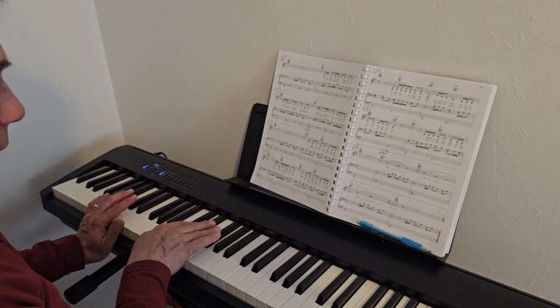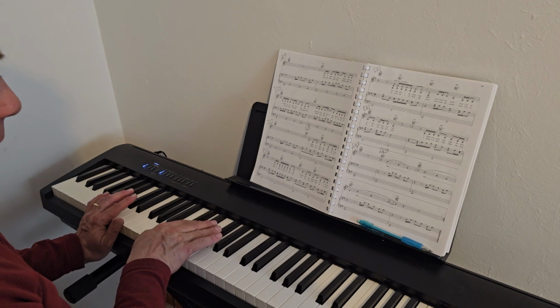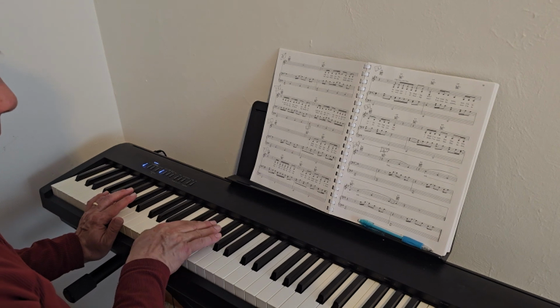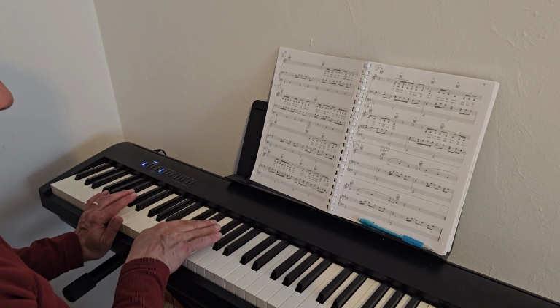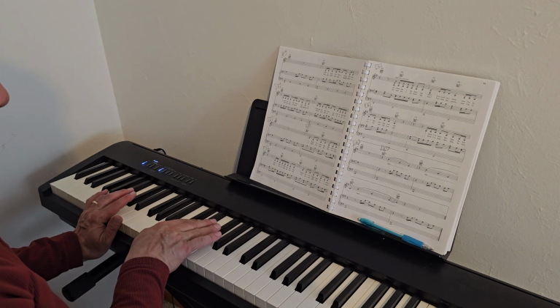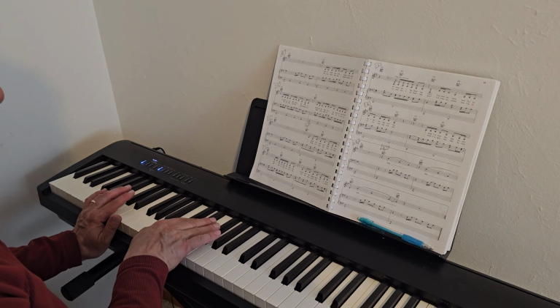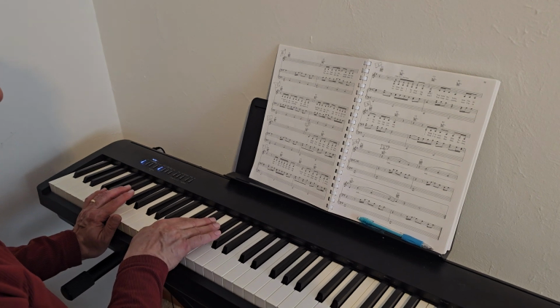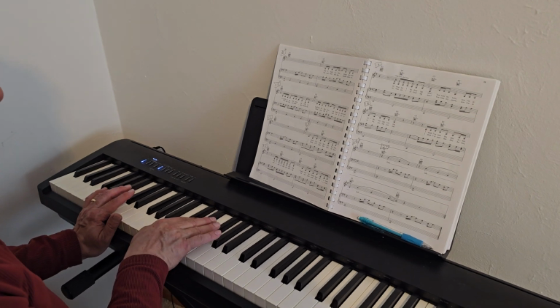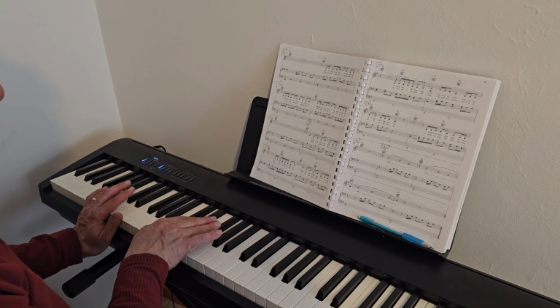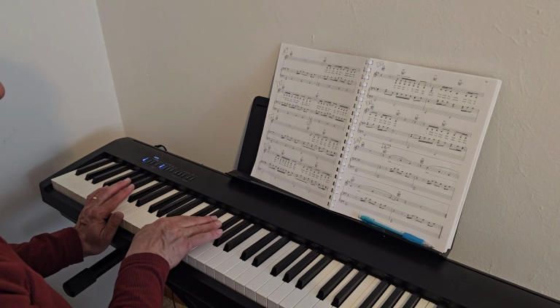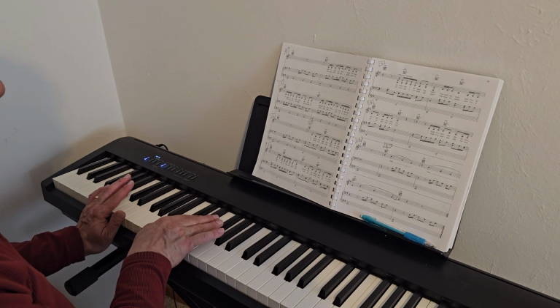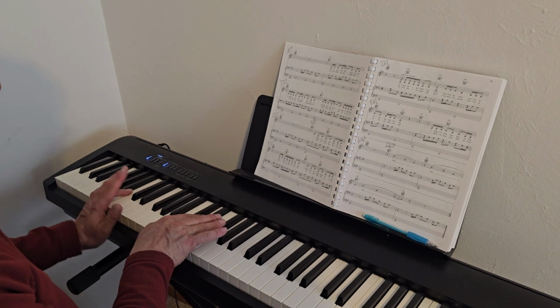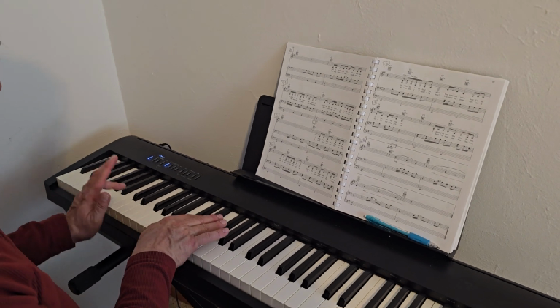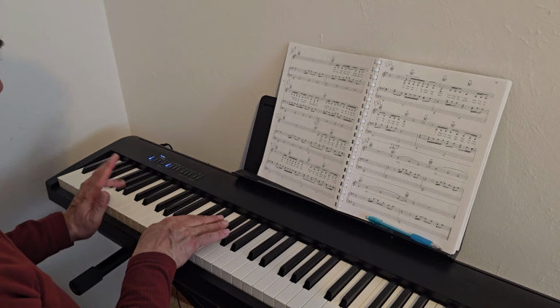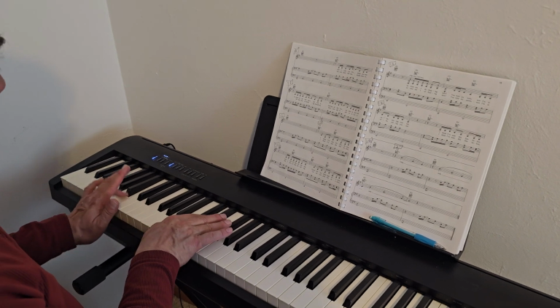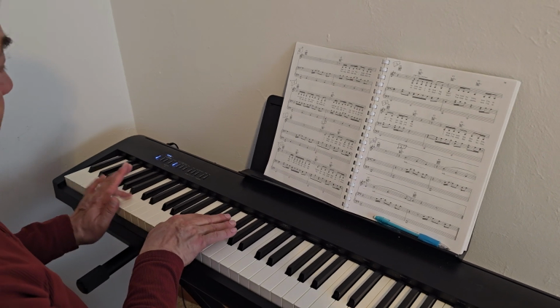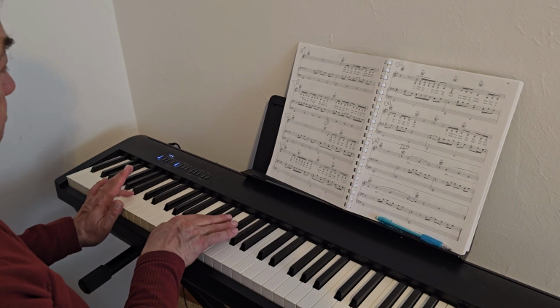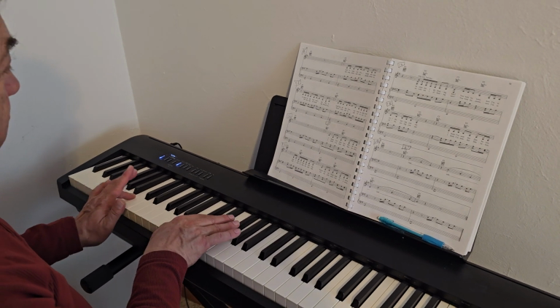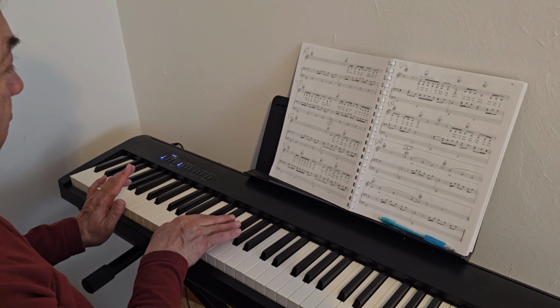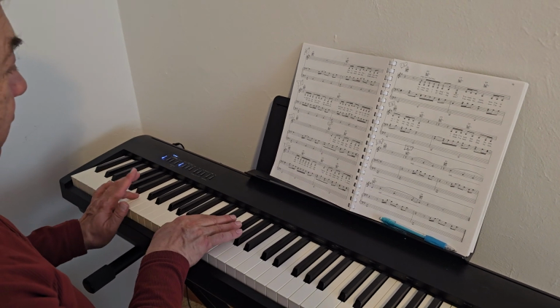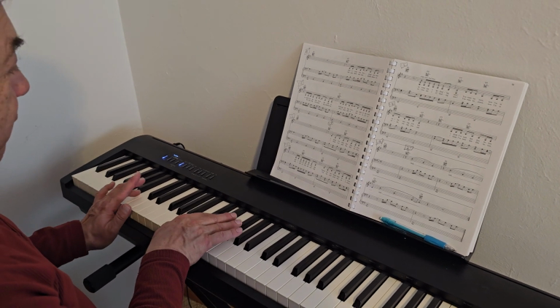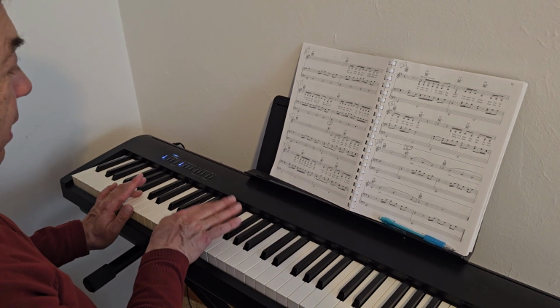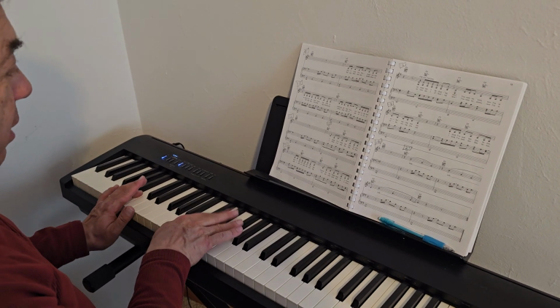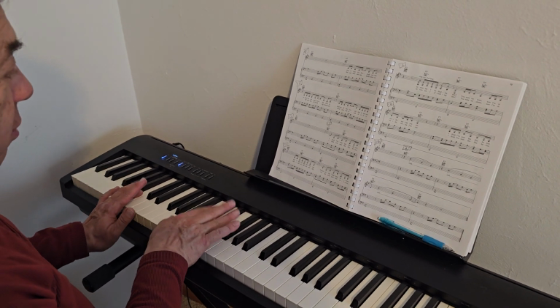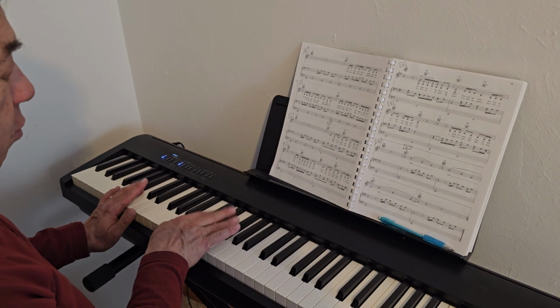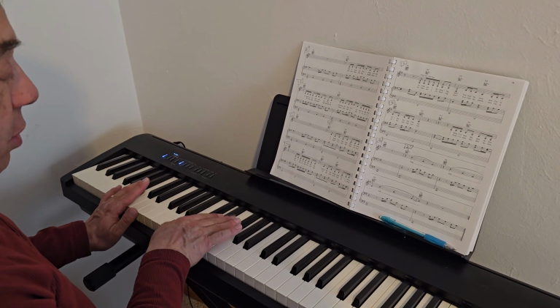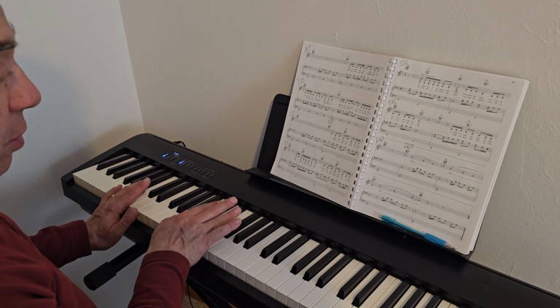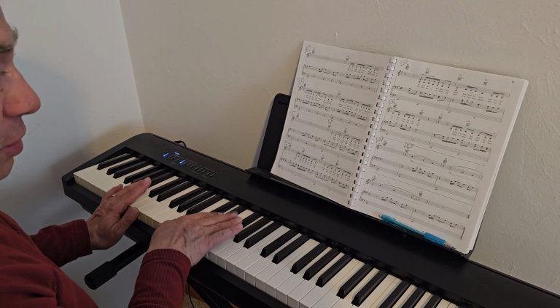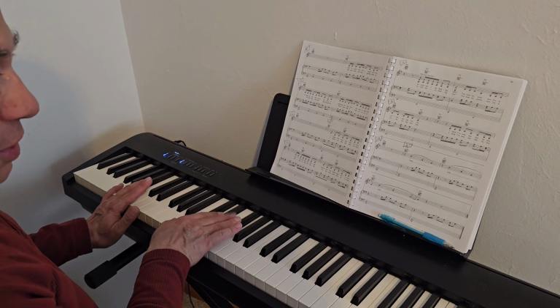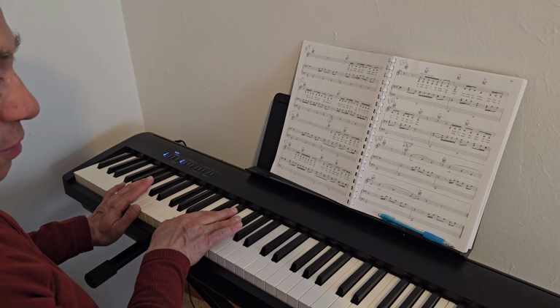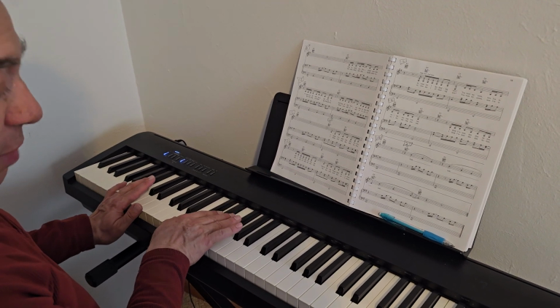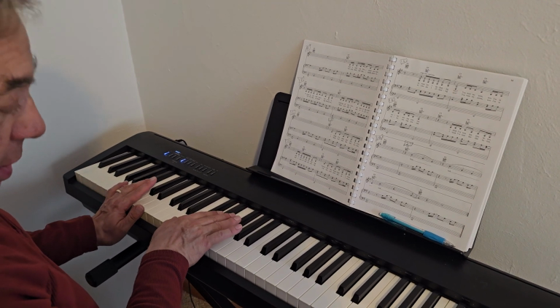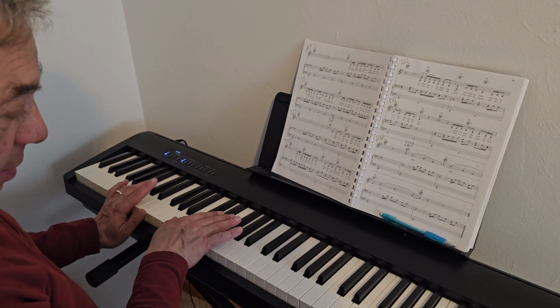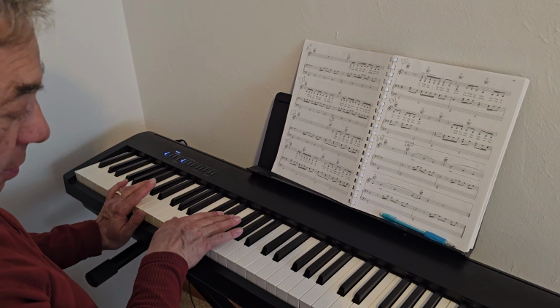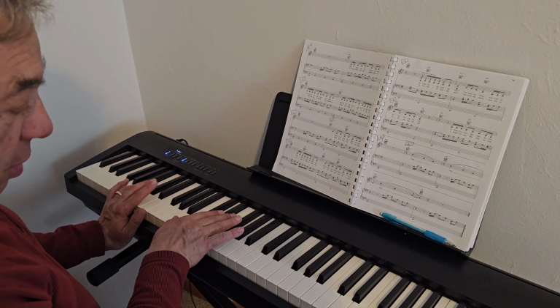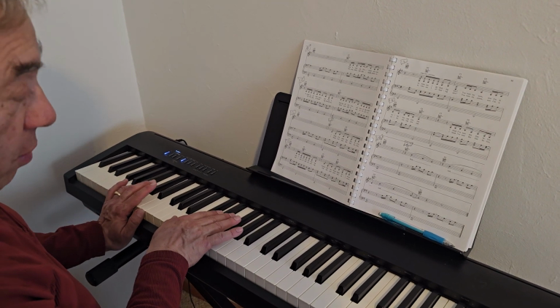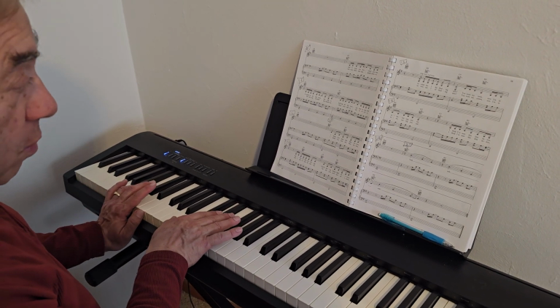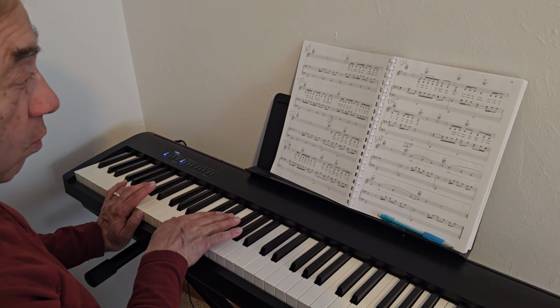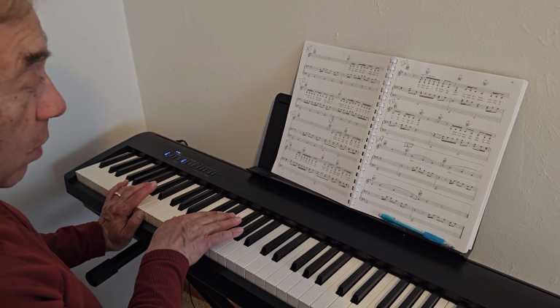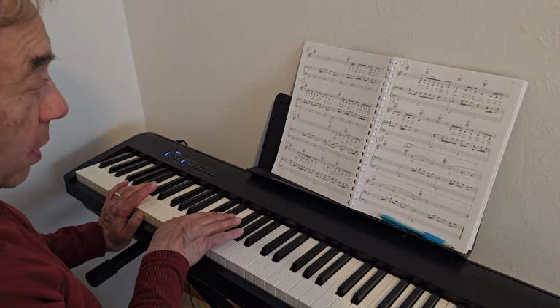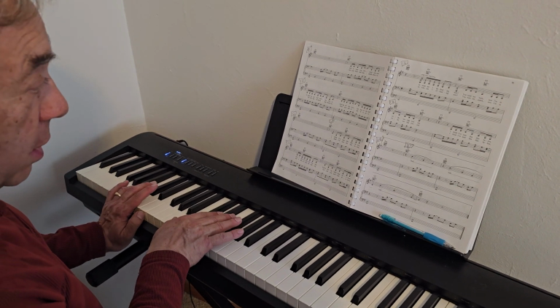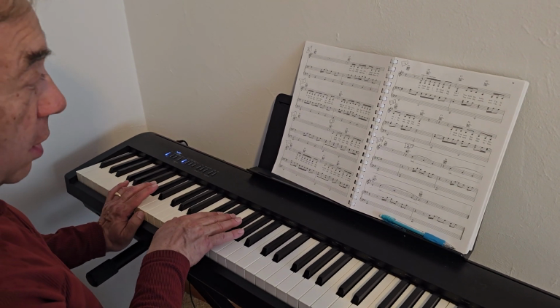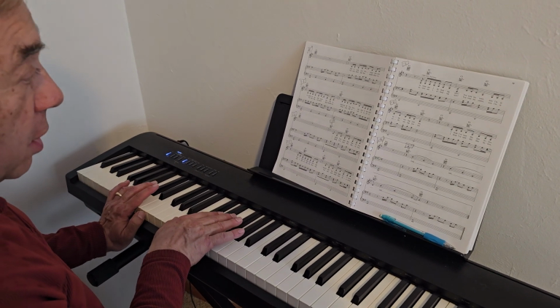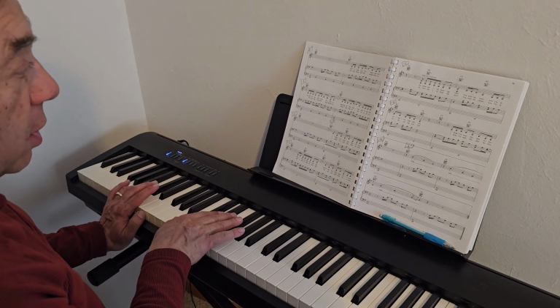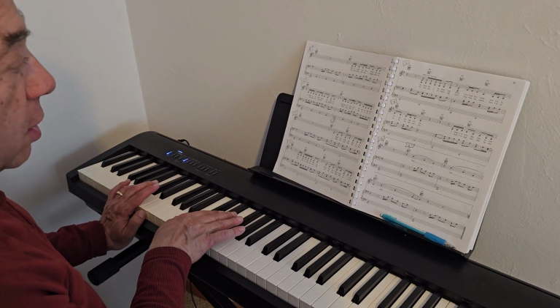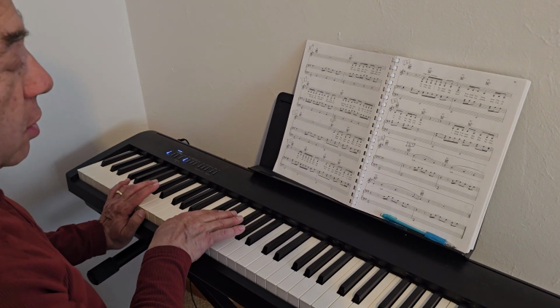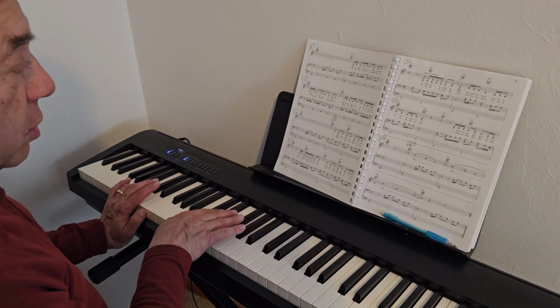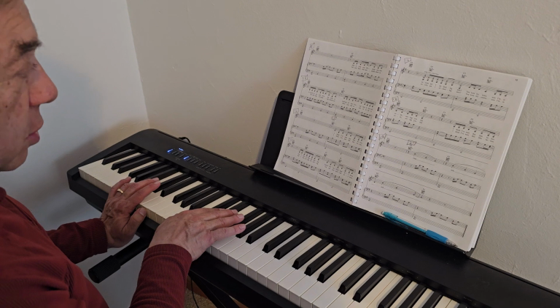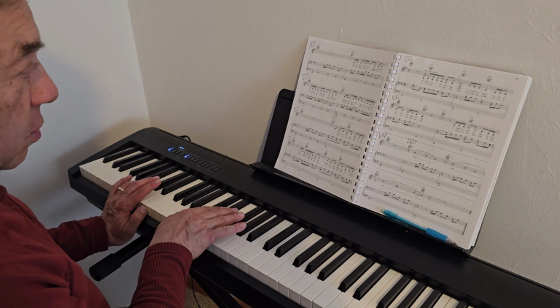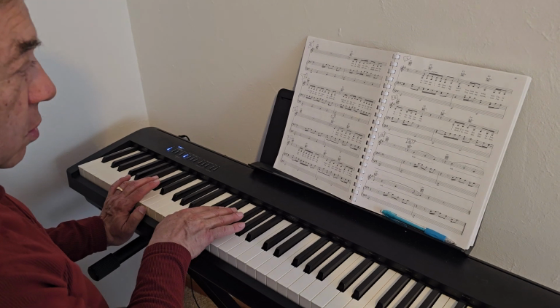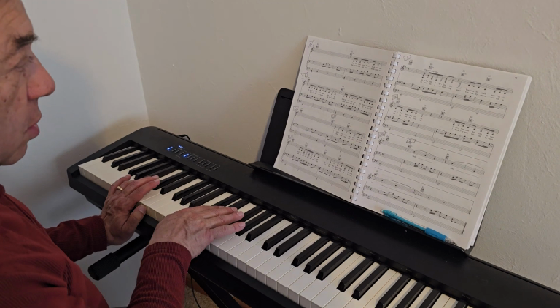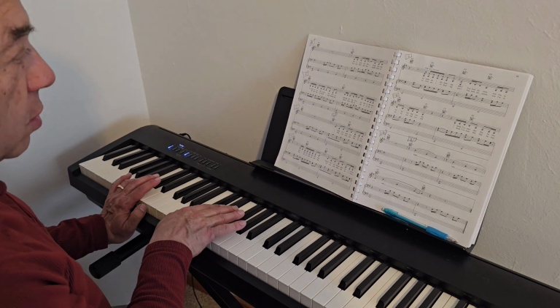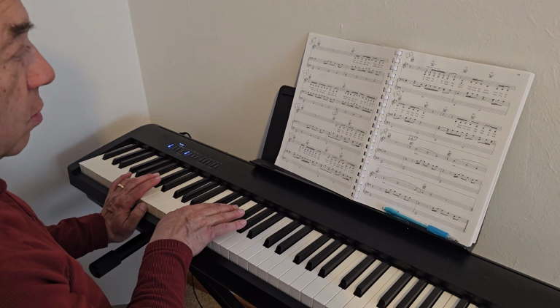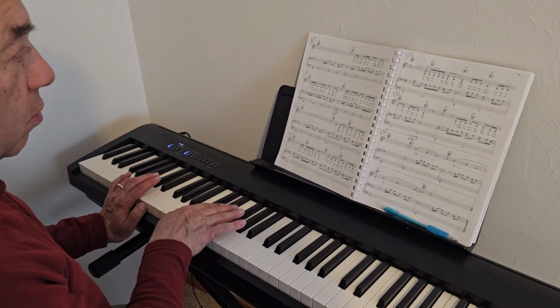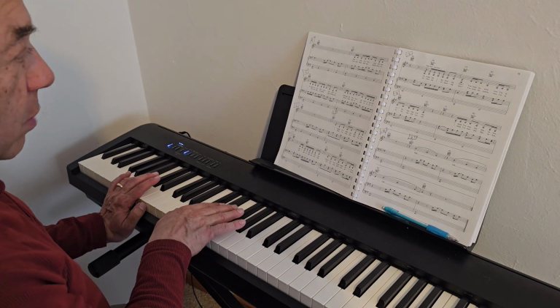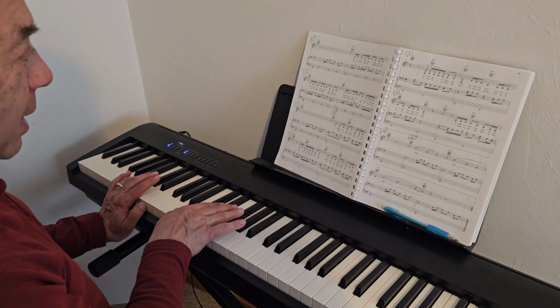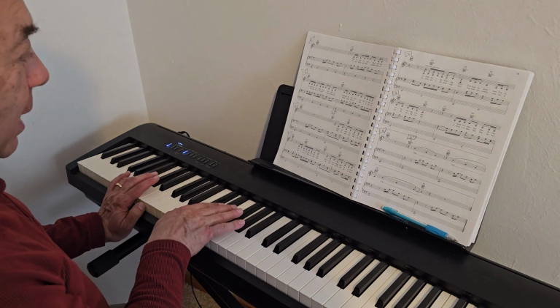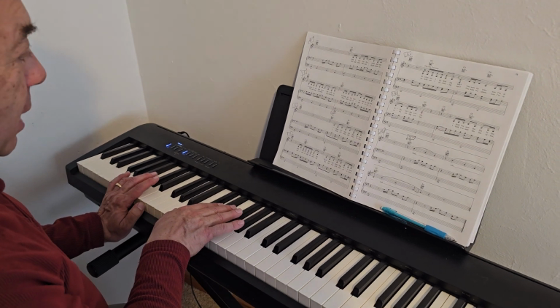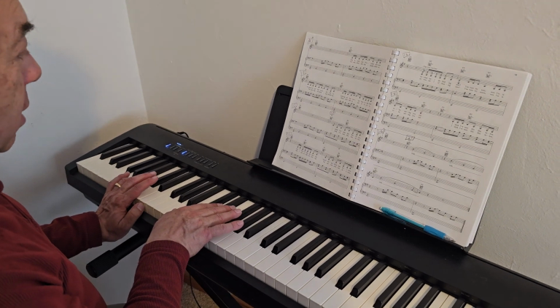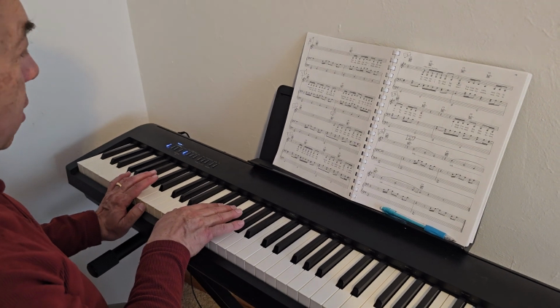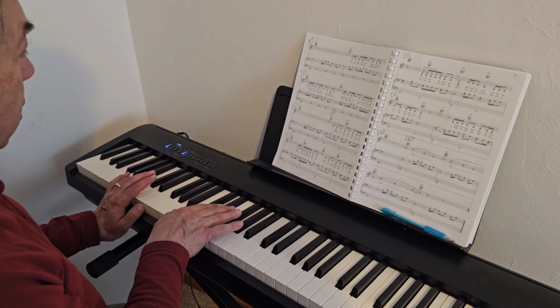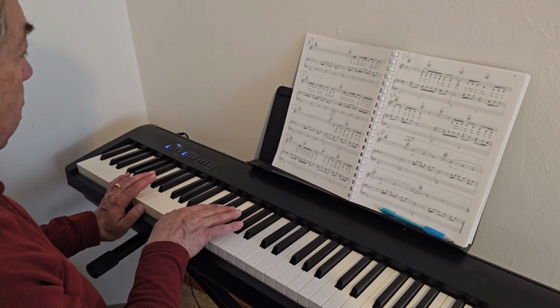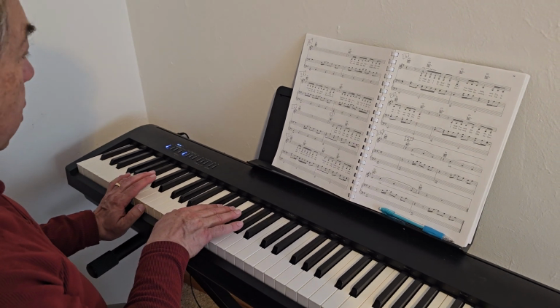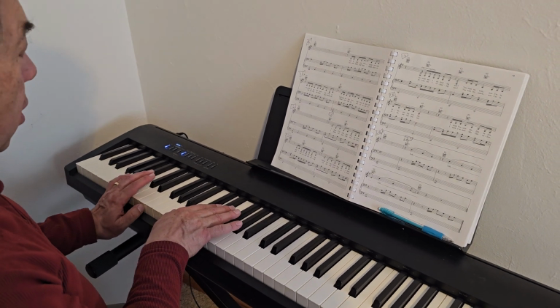And you're playing half notes in the left hand and quarter notes in the right. Here we go. One, two, ready, go.